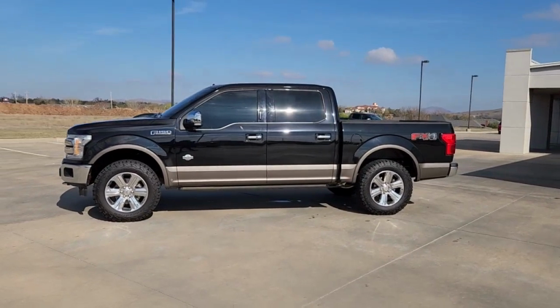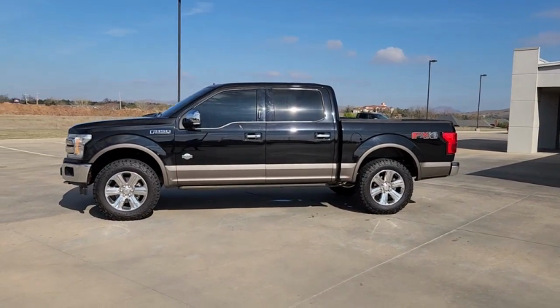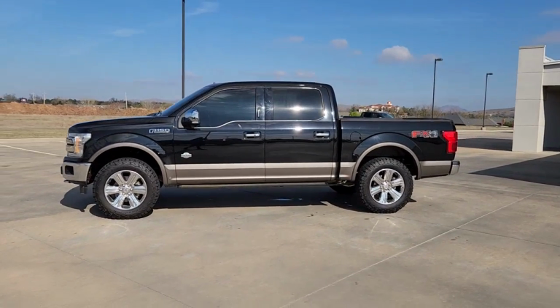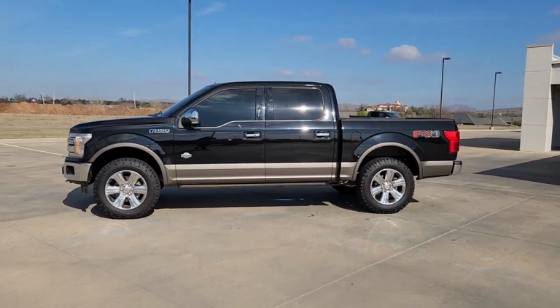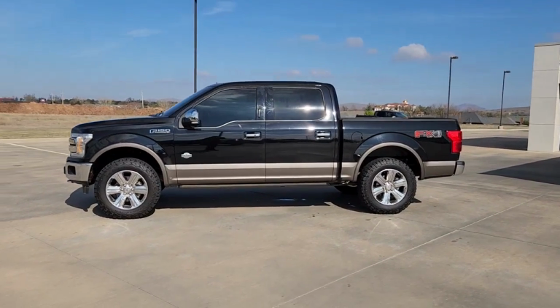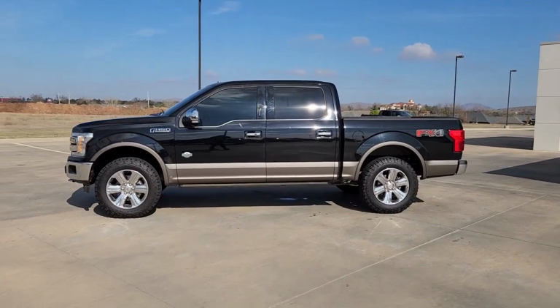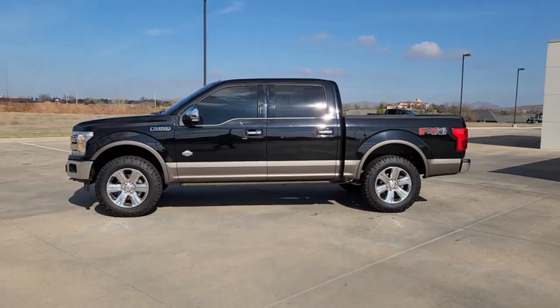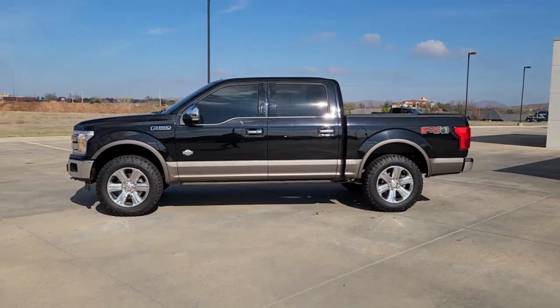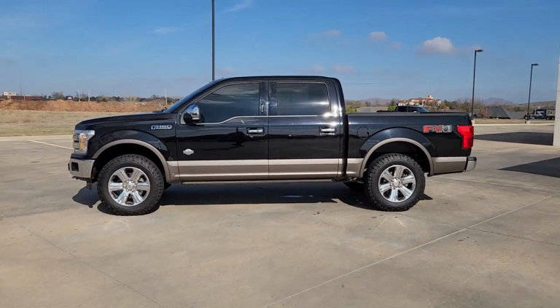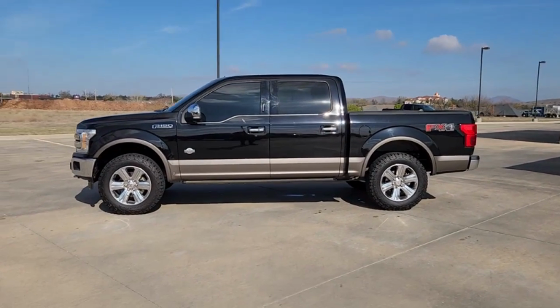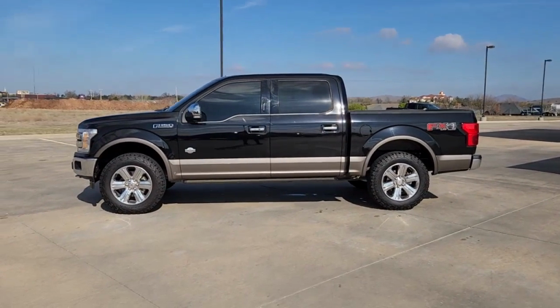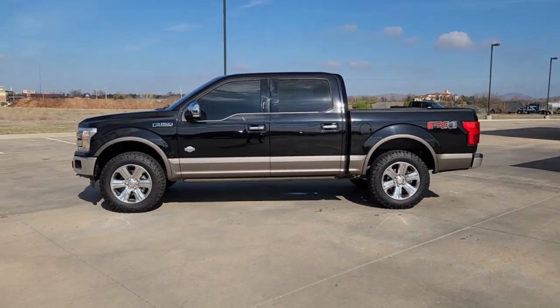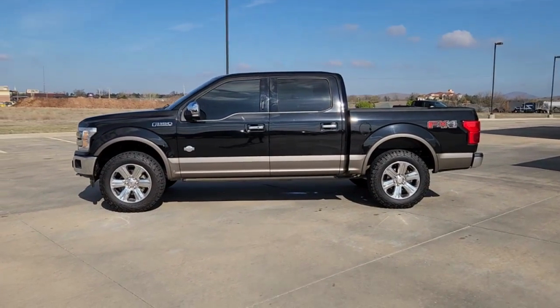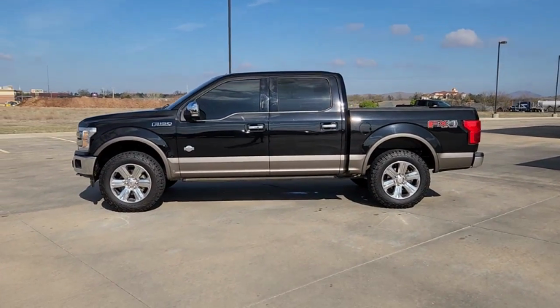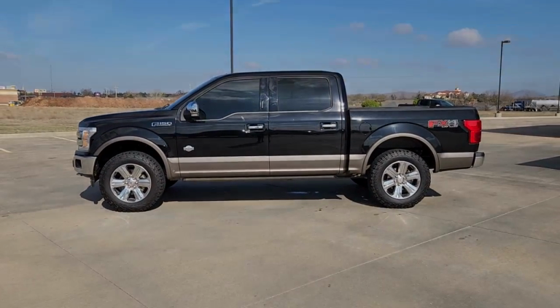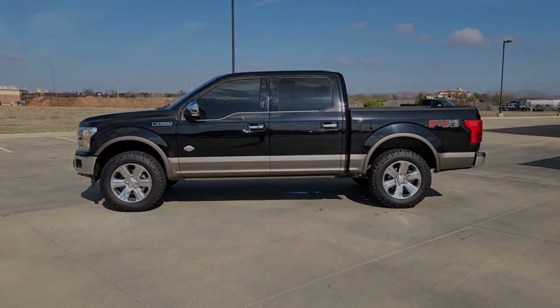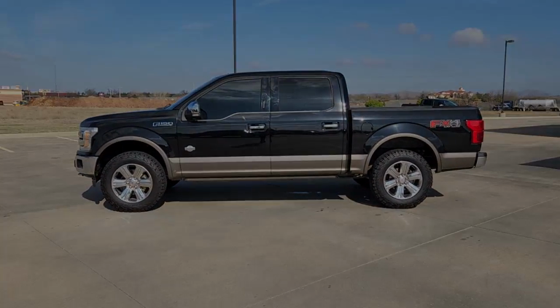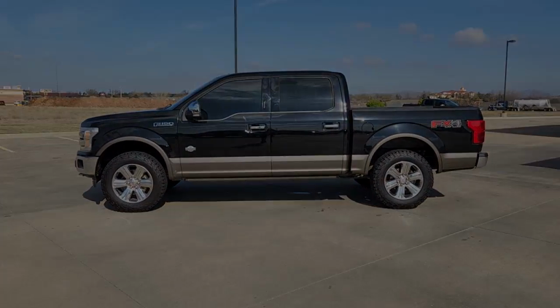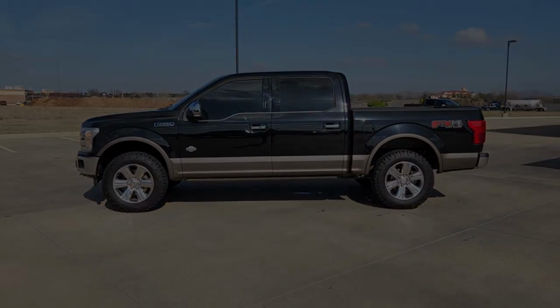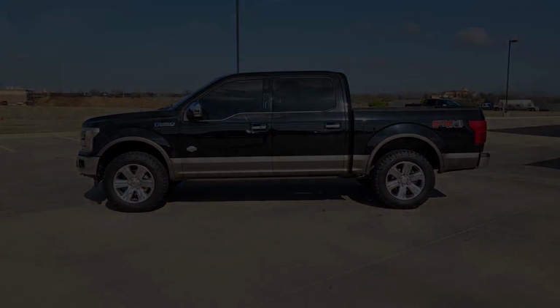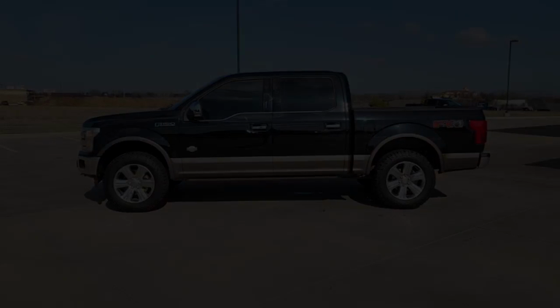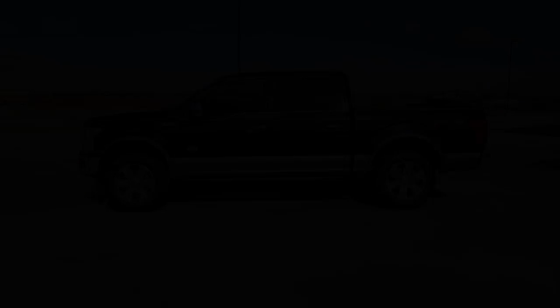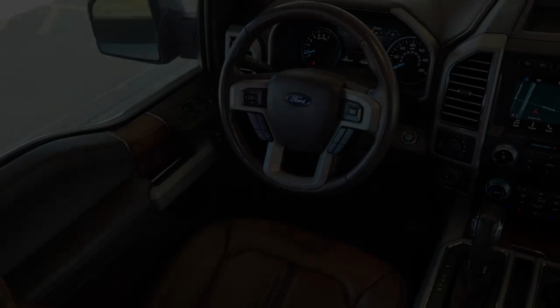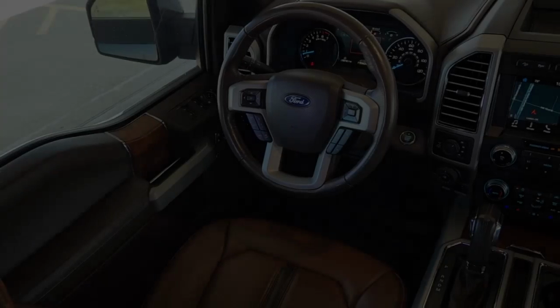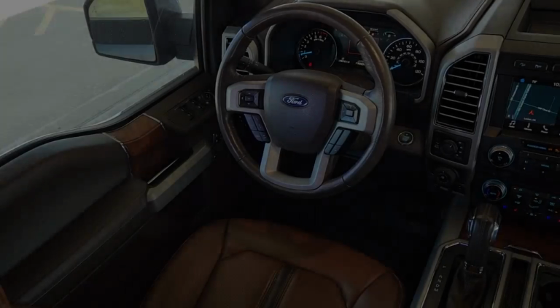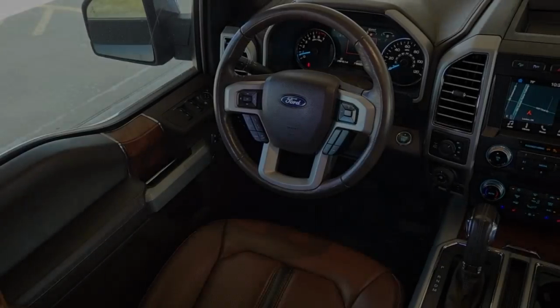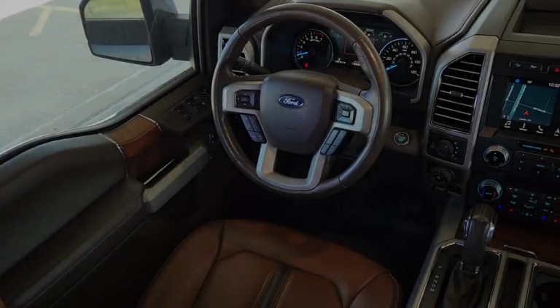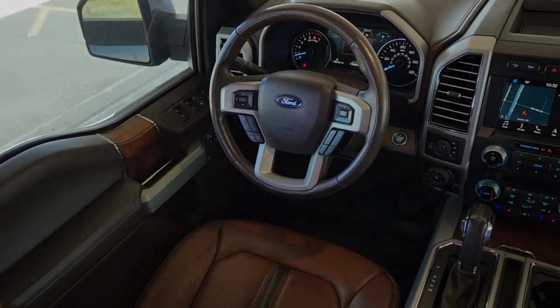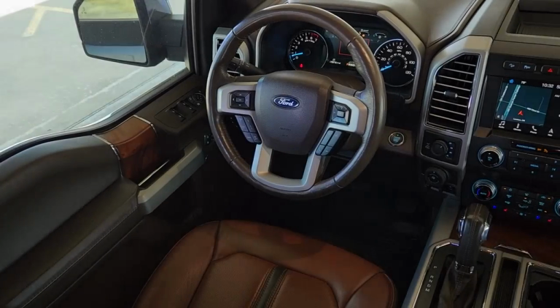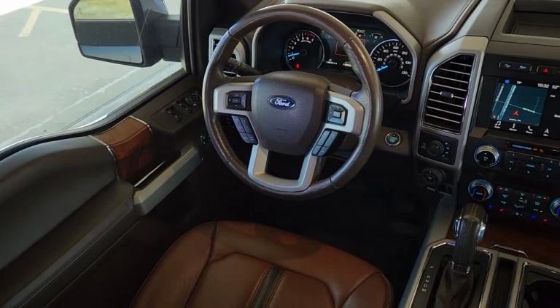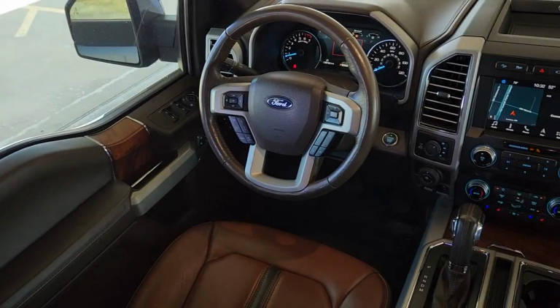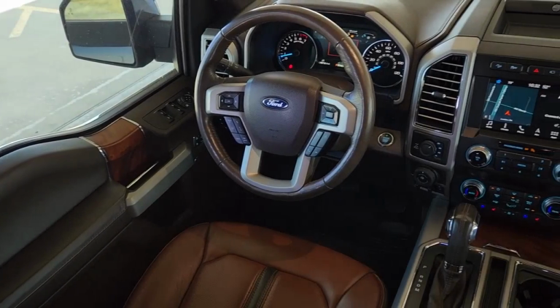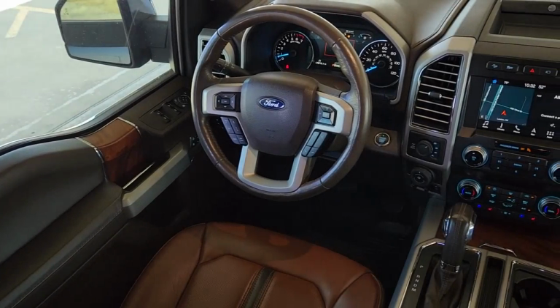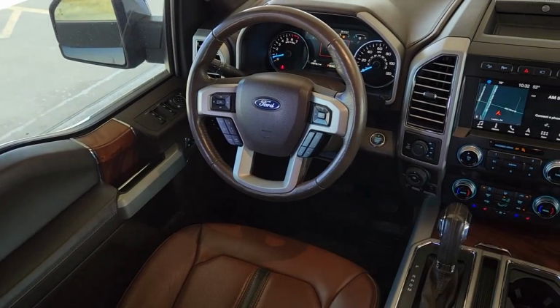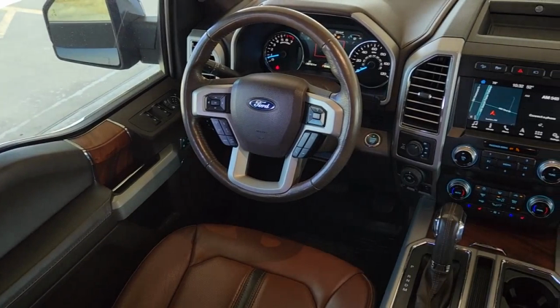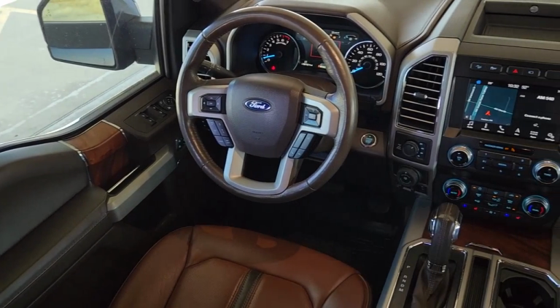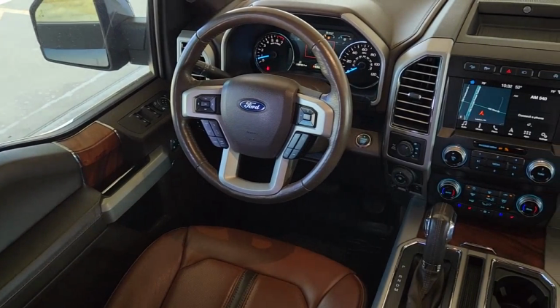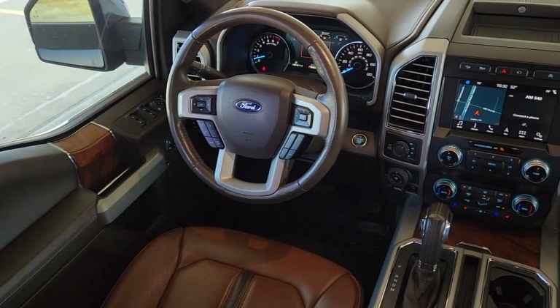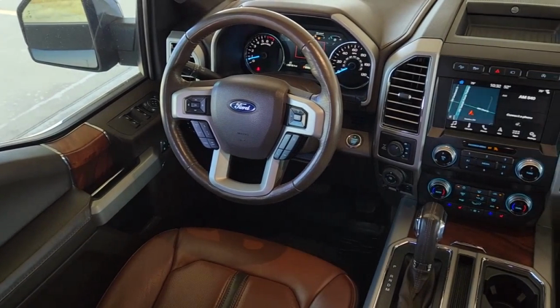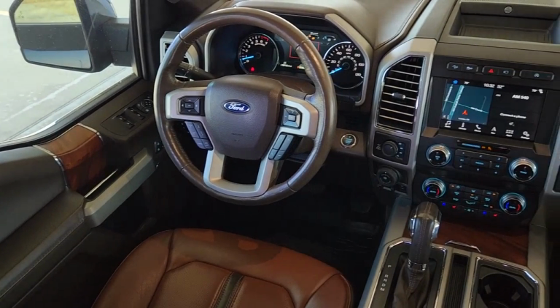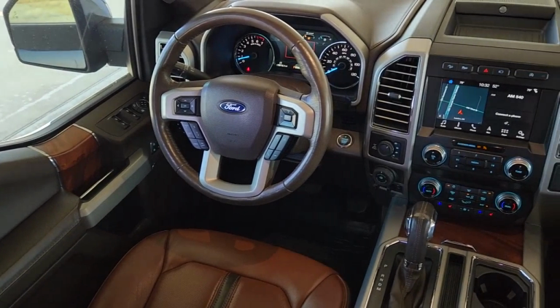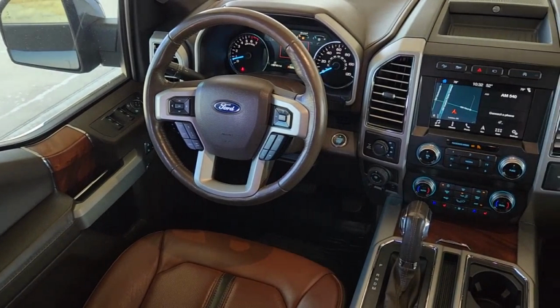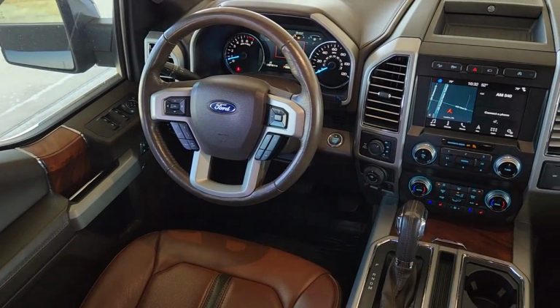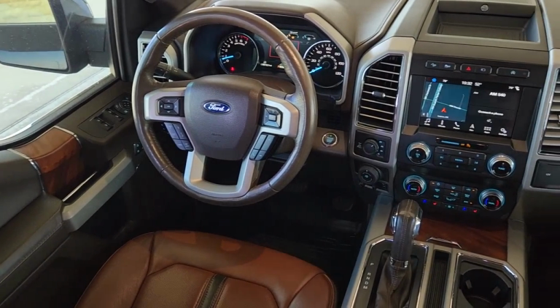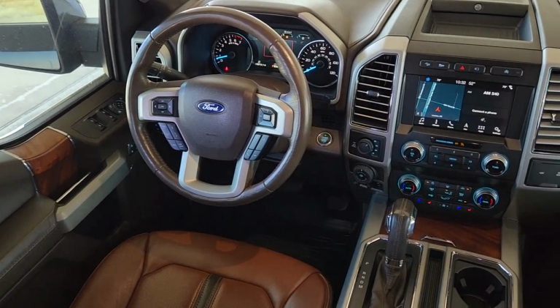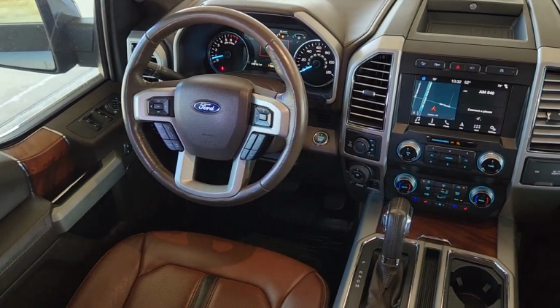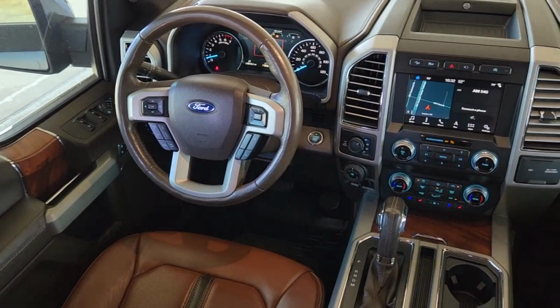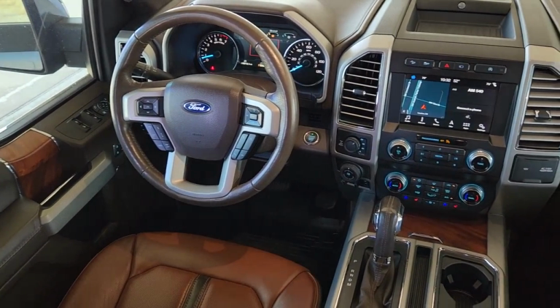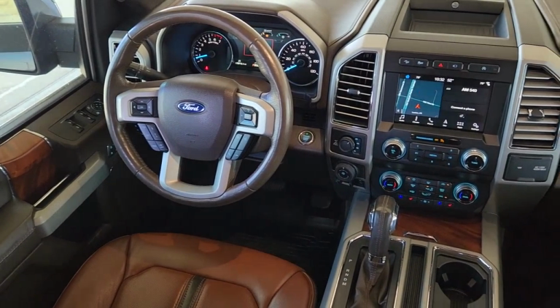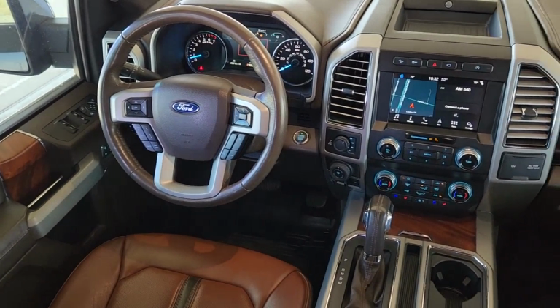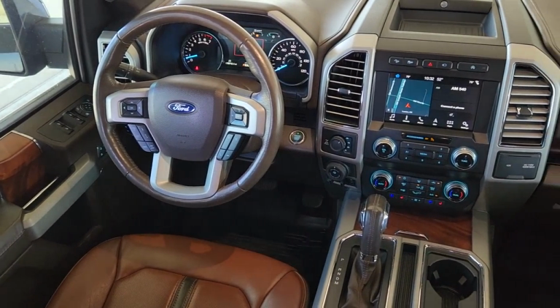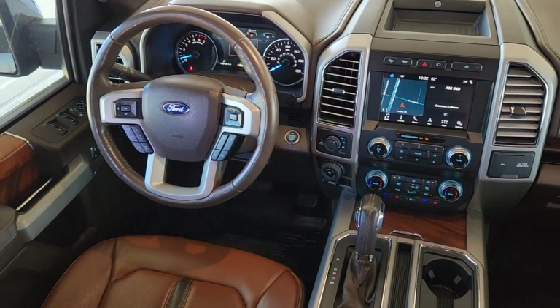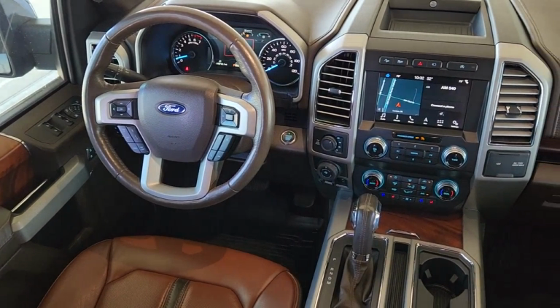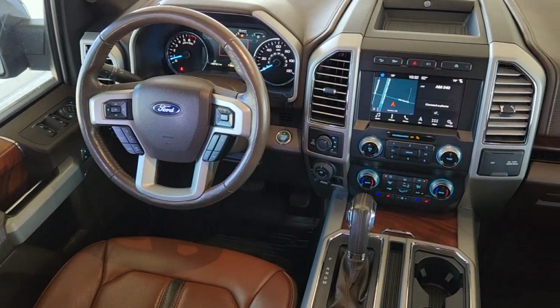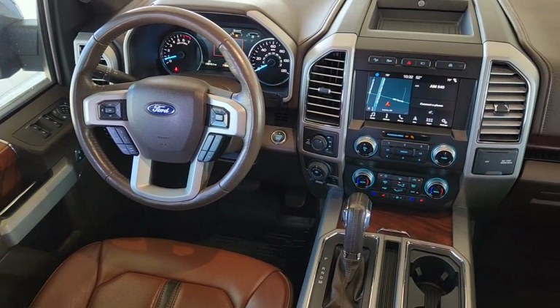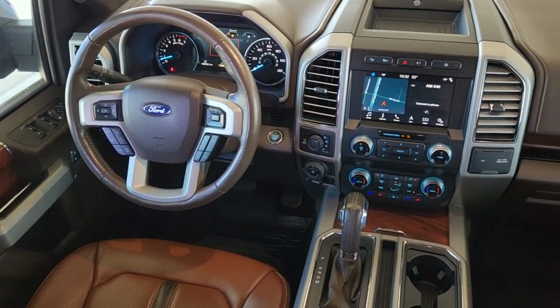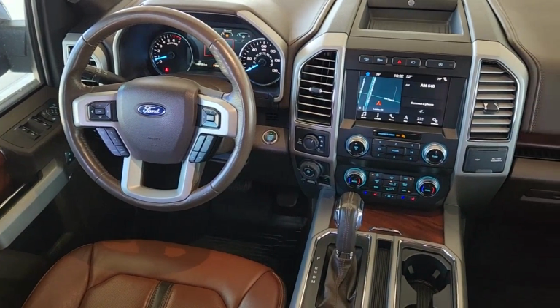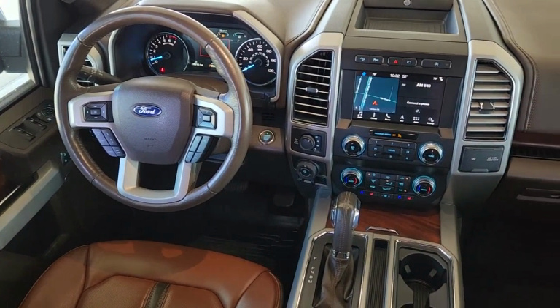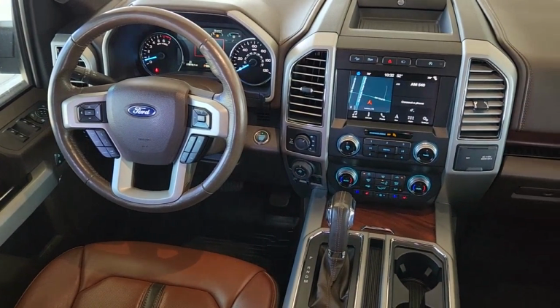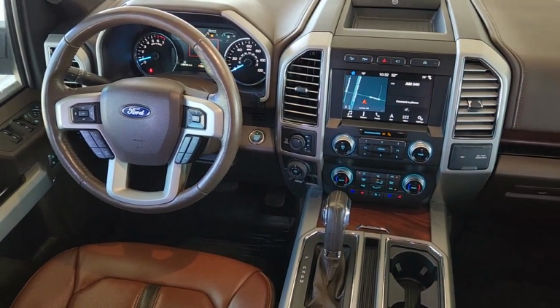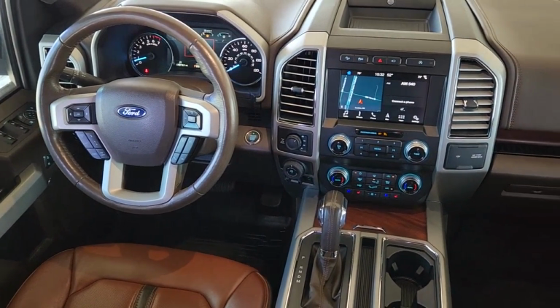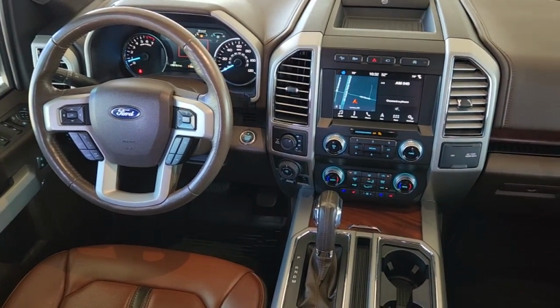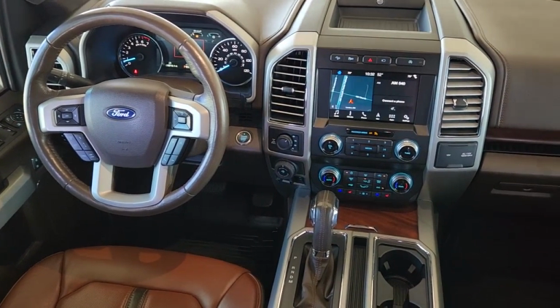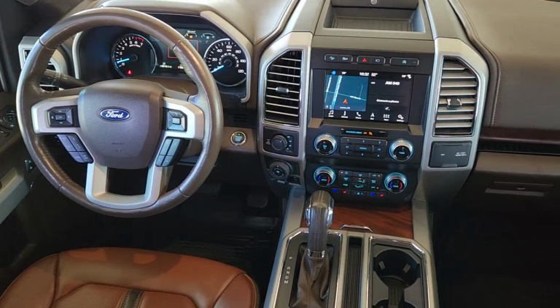Apple CarPlay and/or Android Auto. Navigation system. Keyless entry. Sunroof/moonroof. Satellite radio.